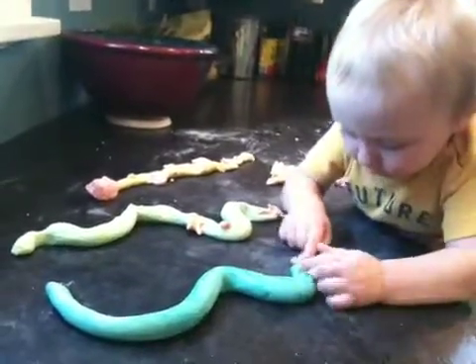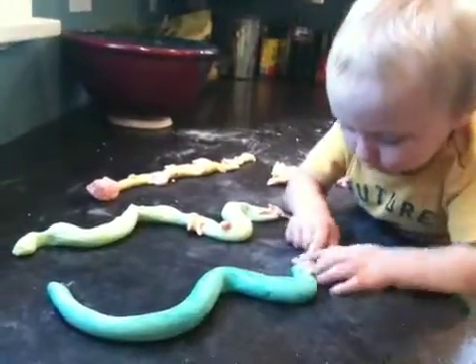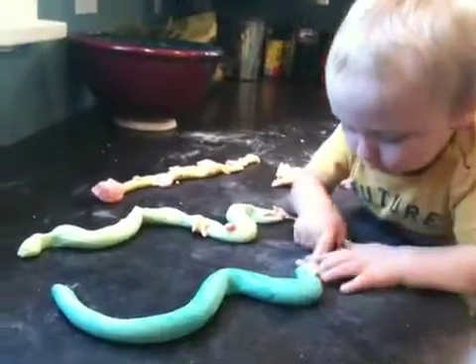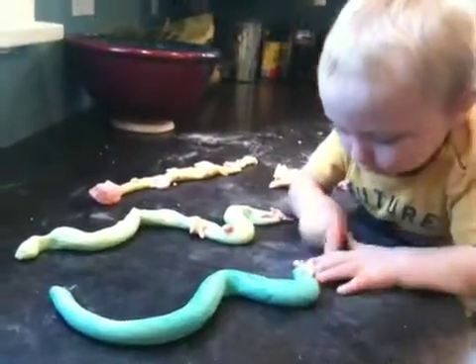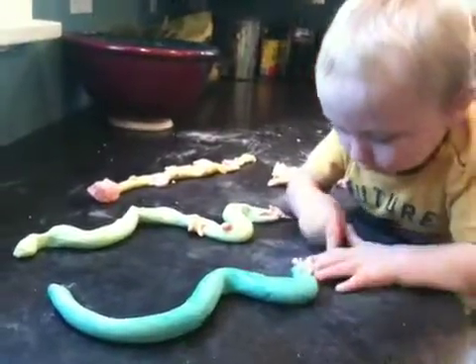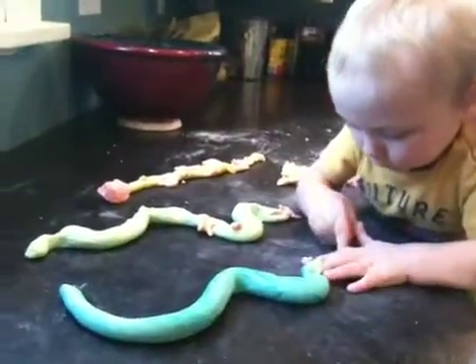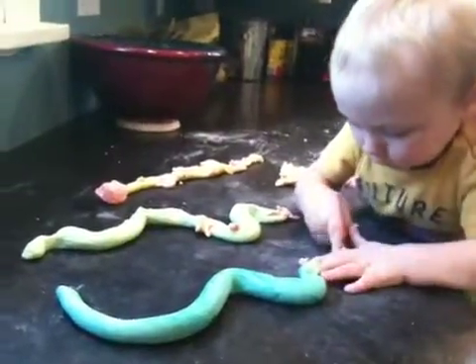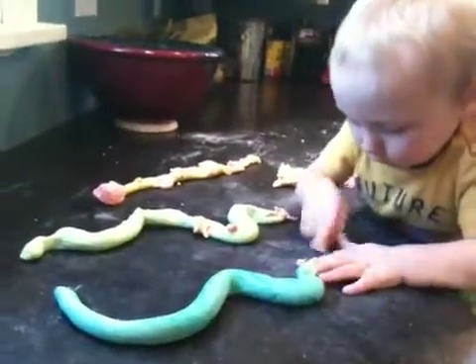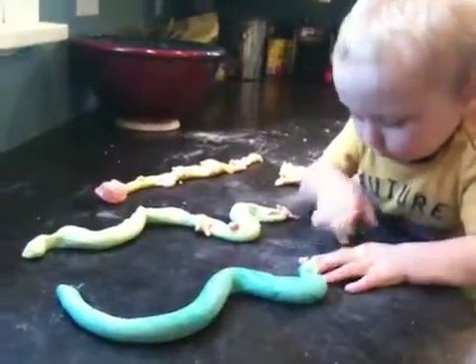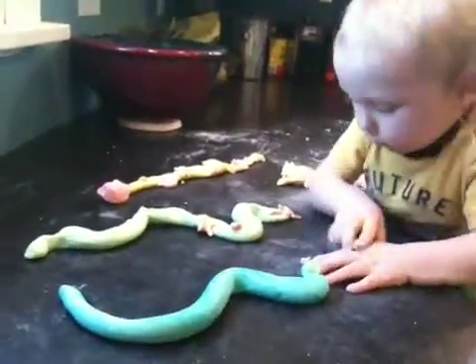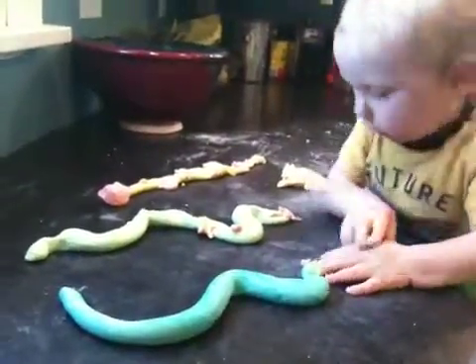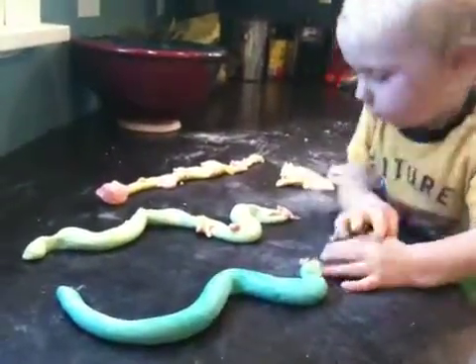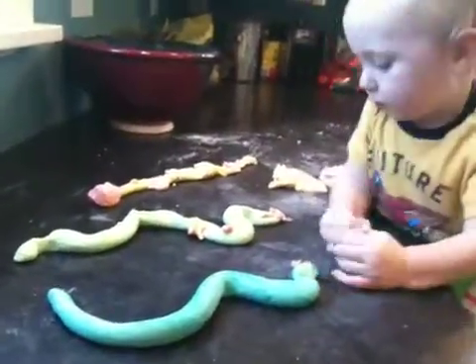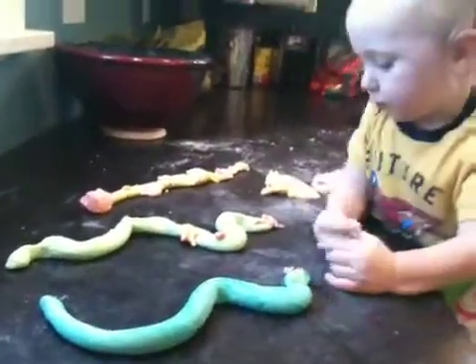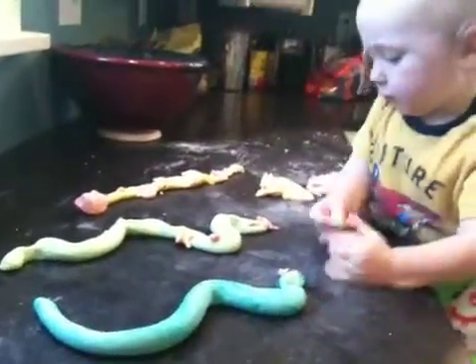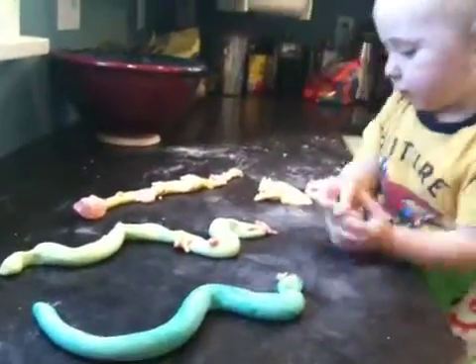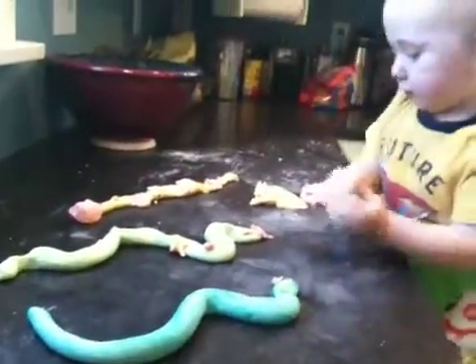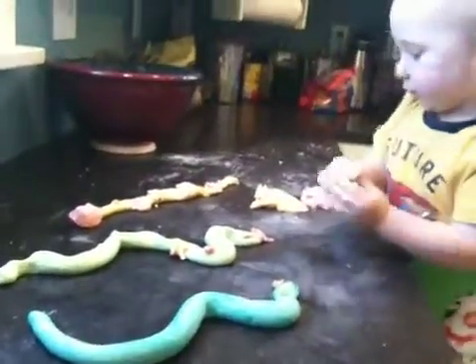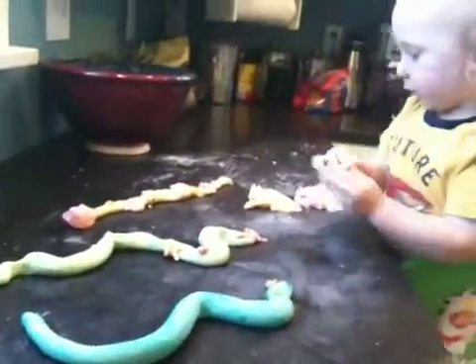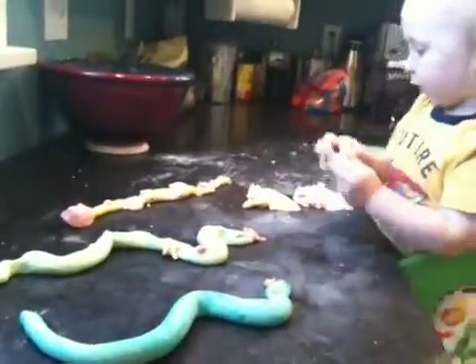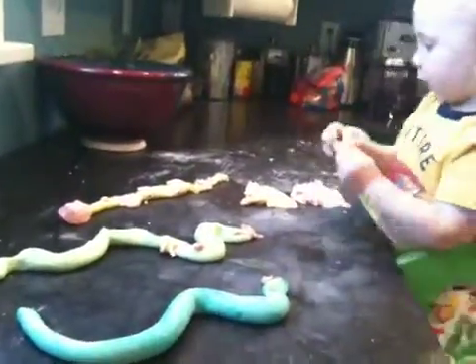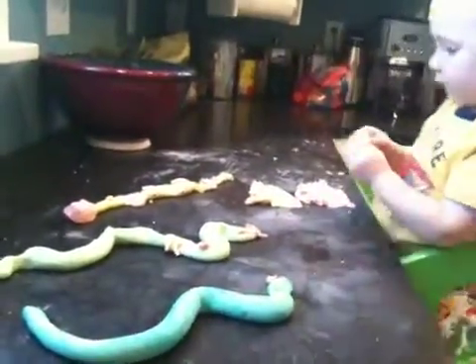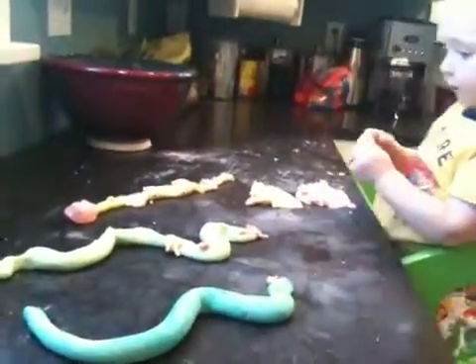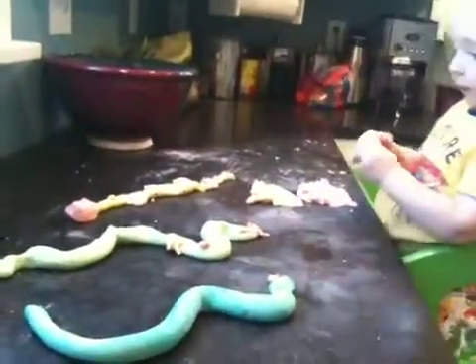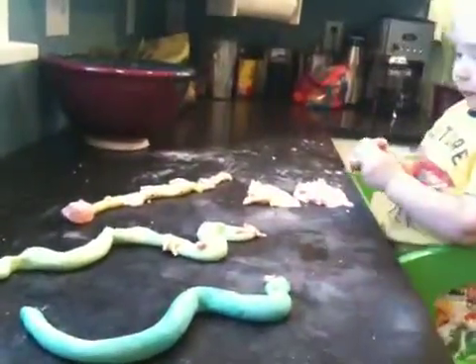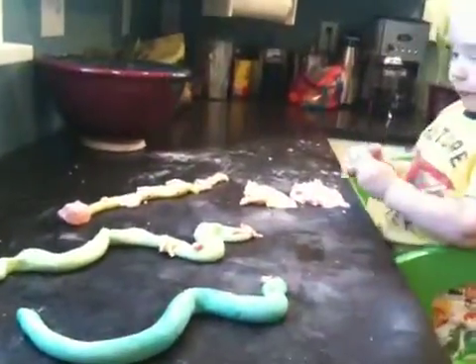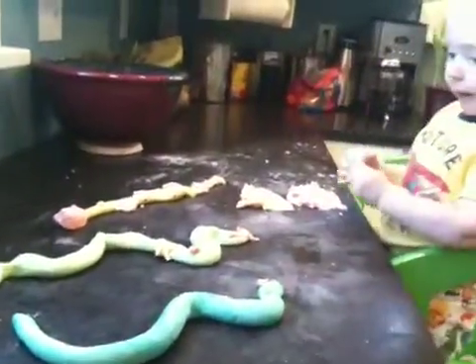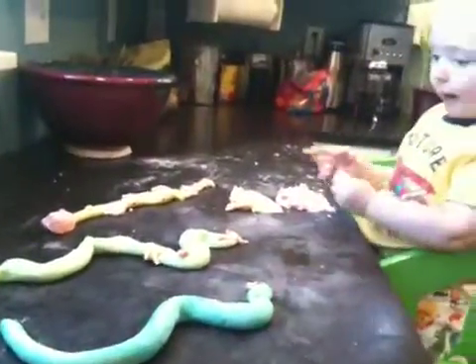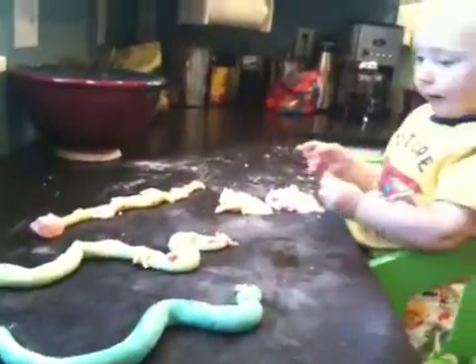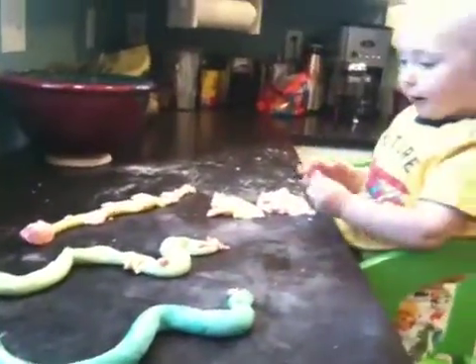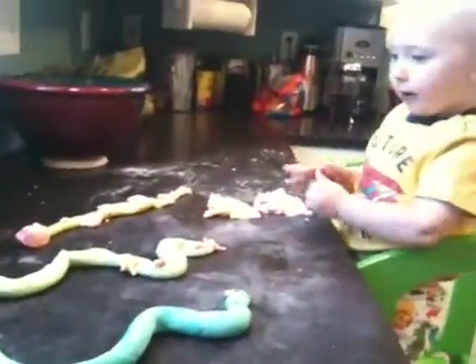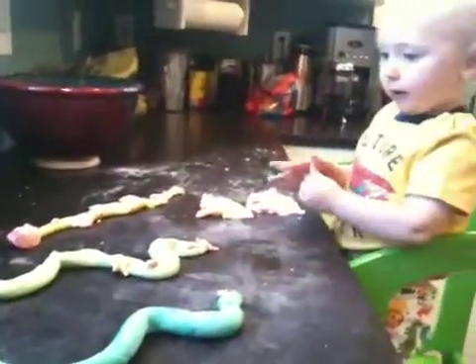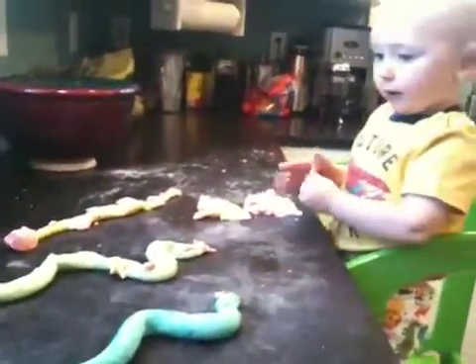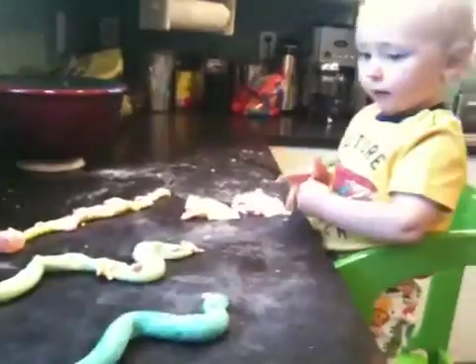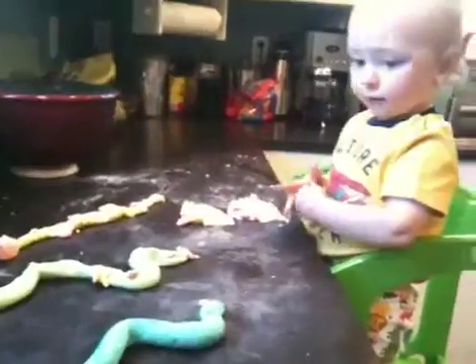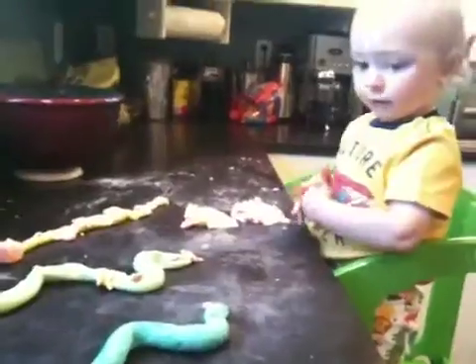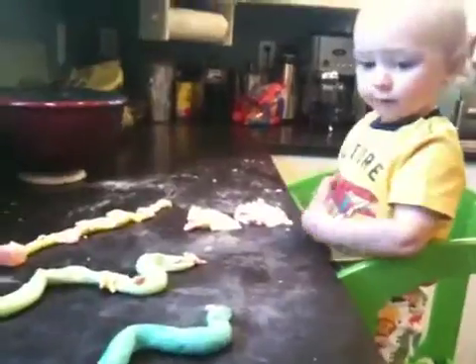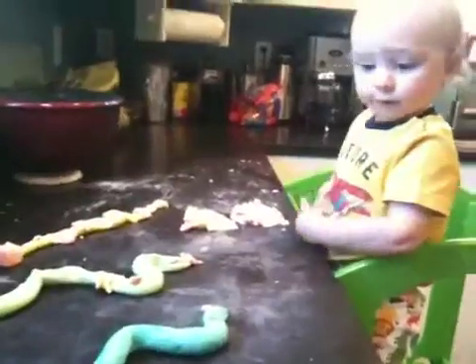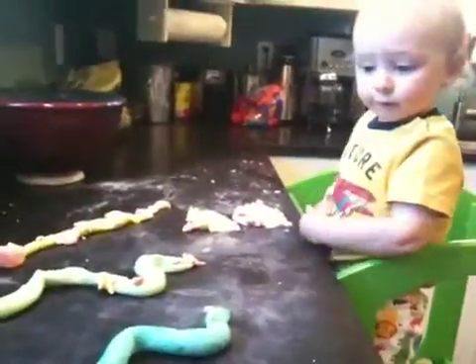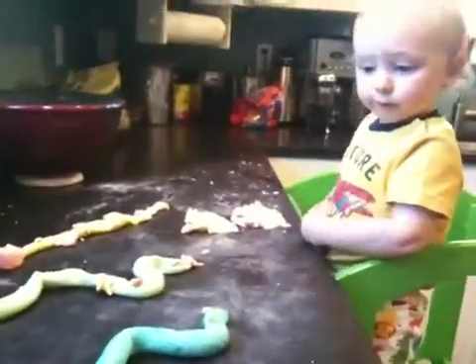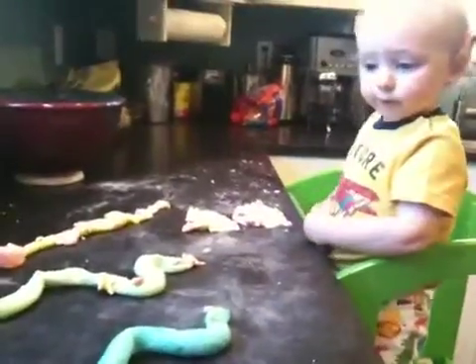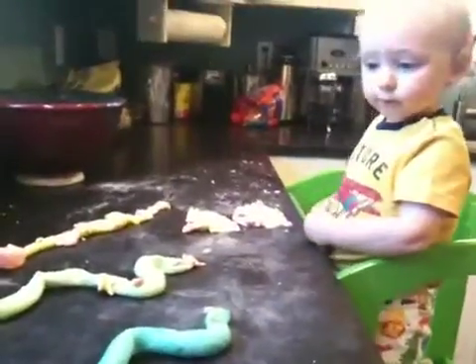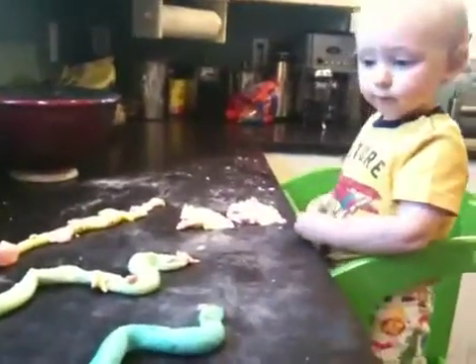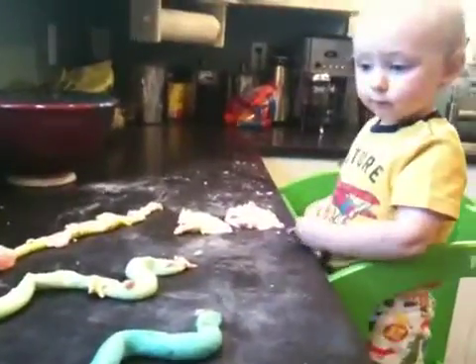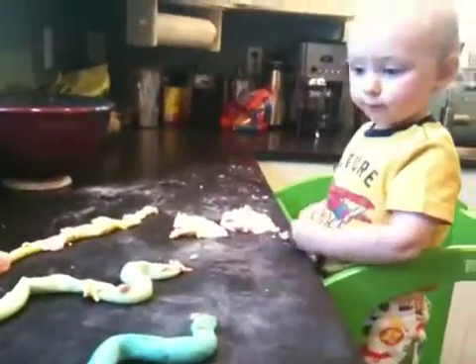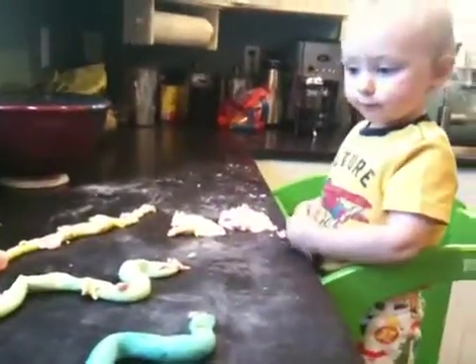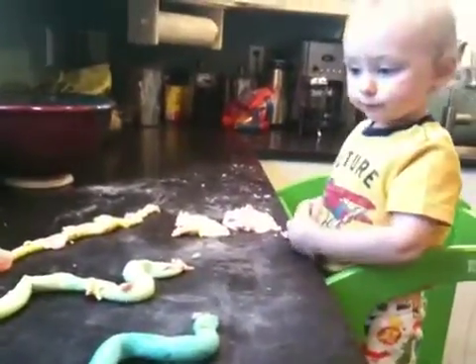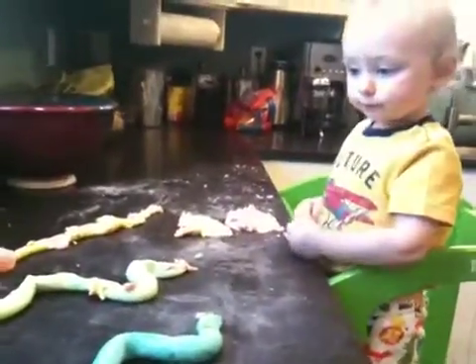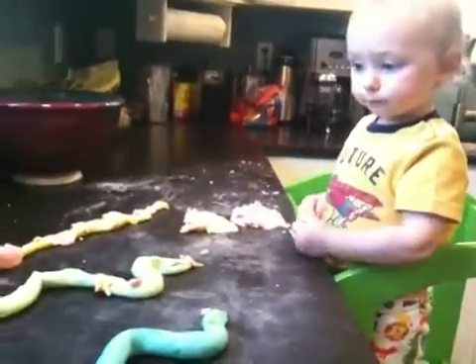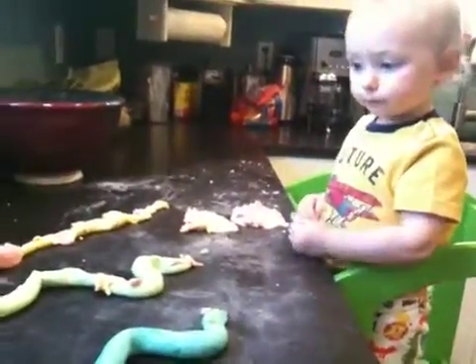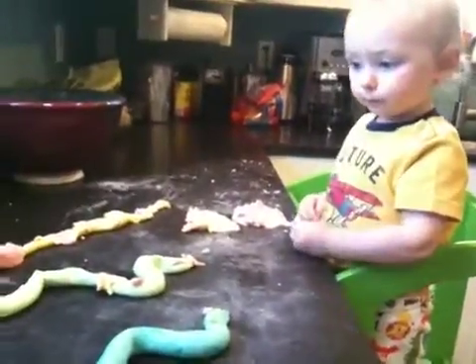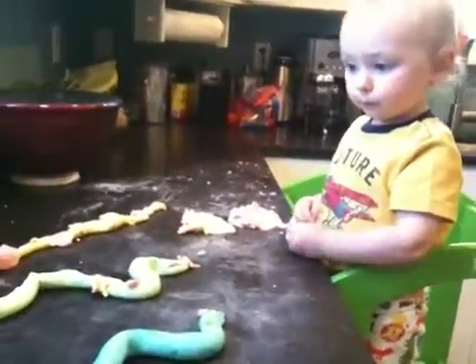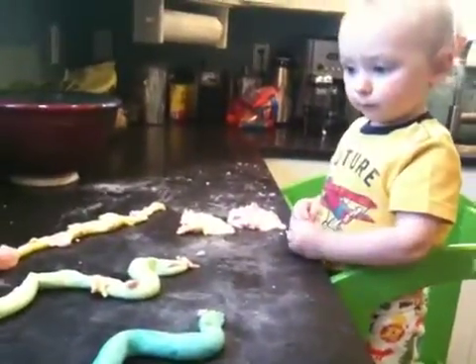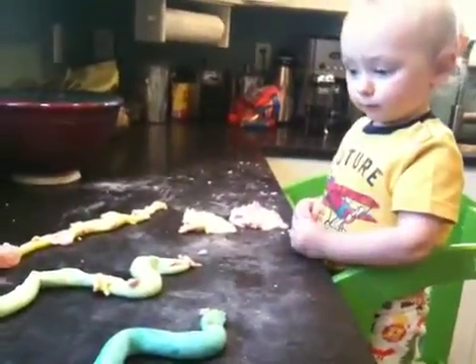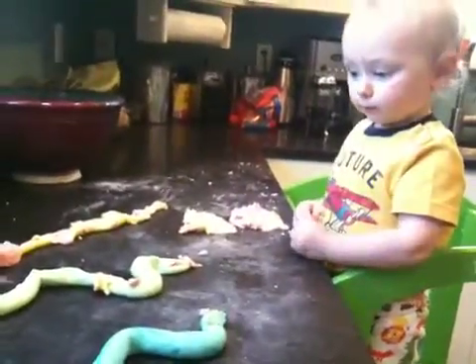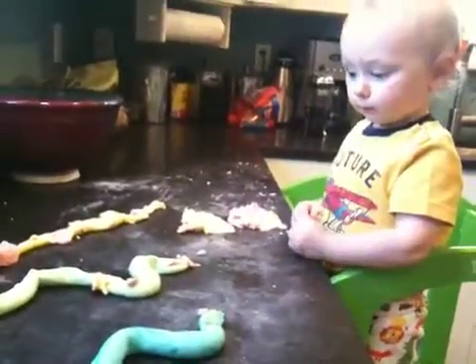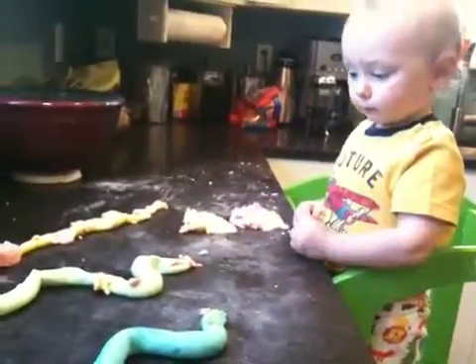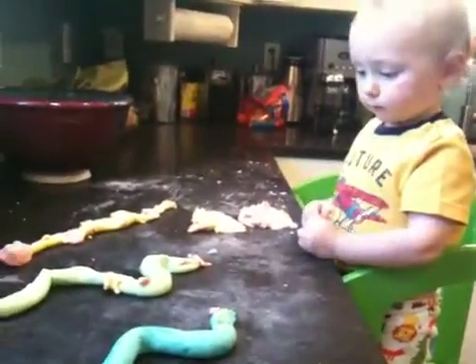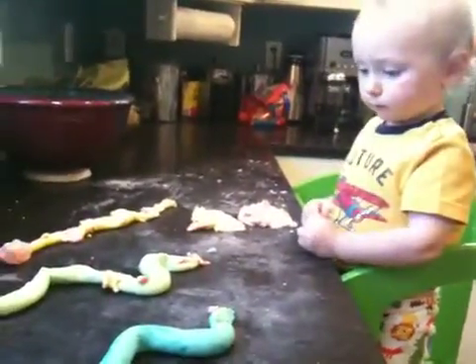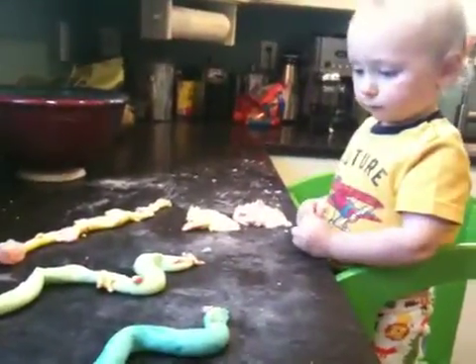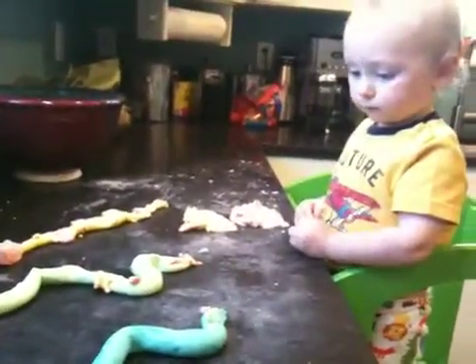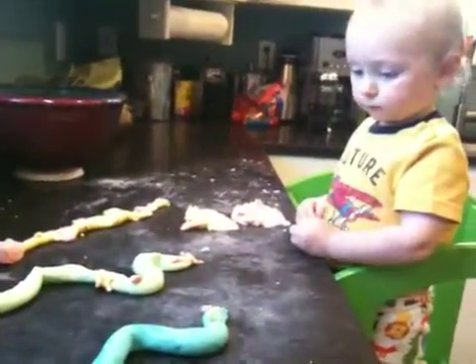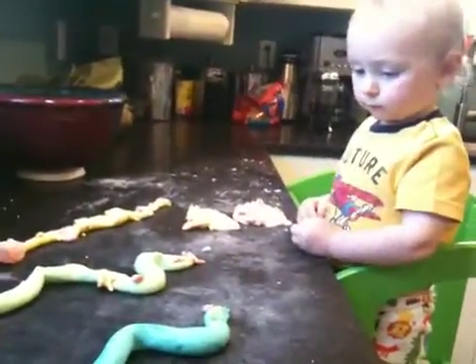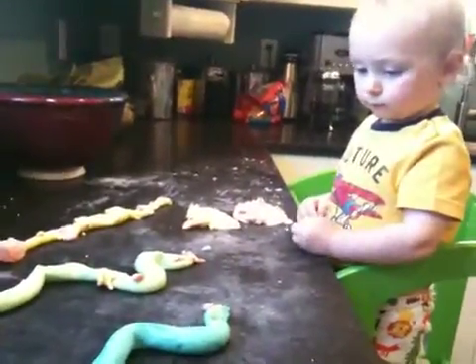Max, did you make a snake? Mama. Yeah? Did you put eyes on the snake?